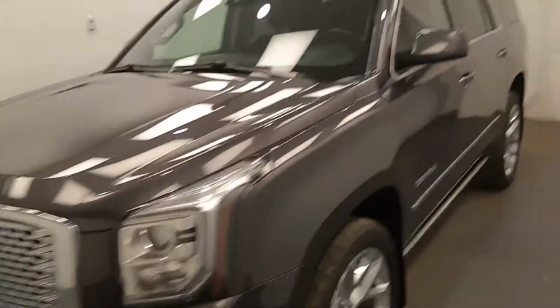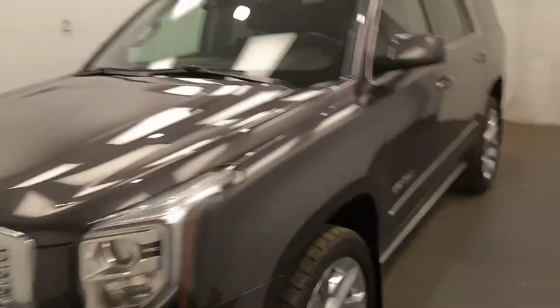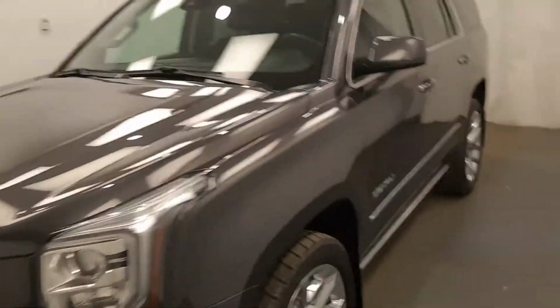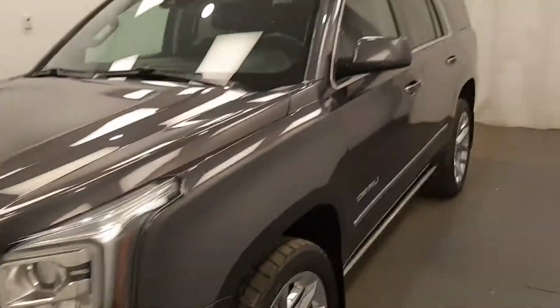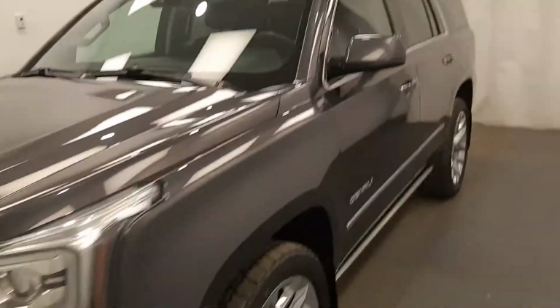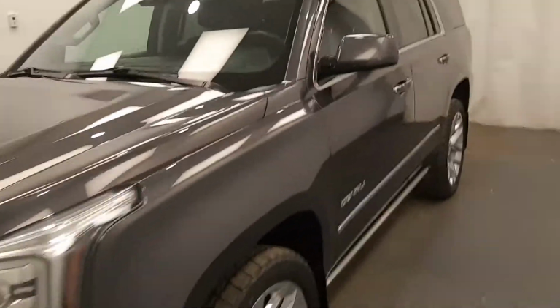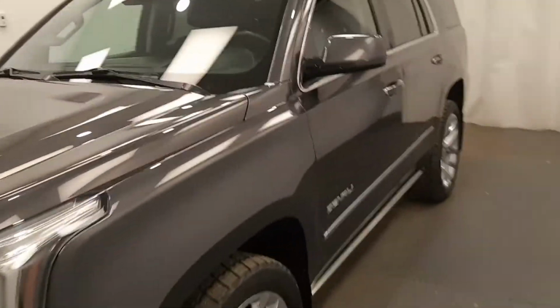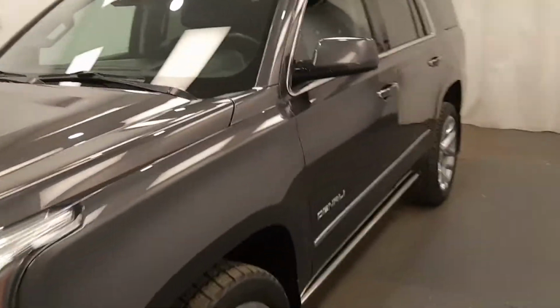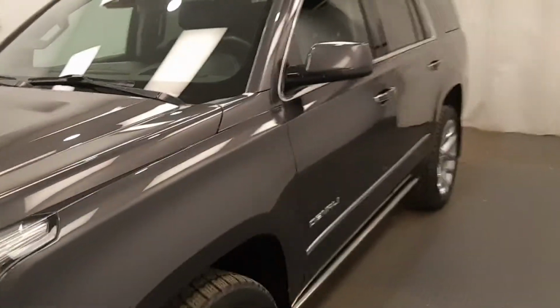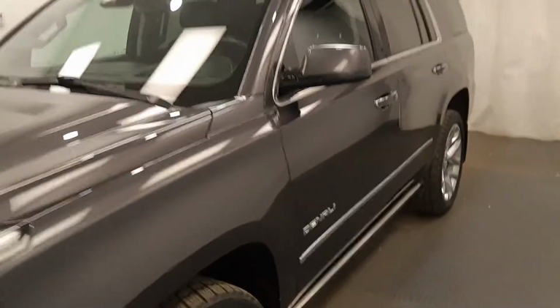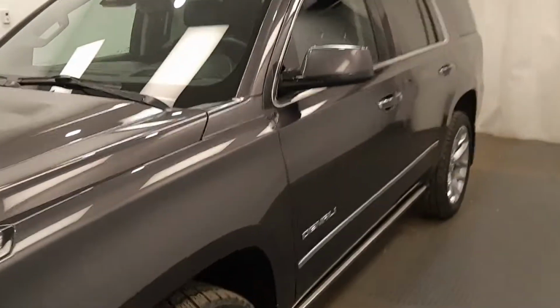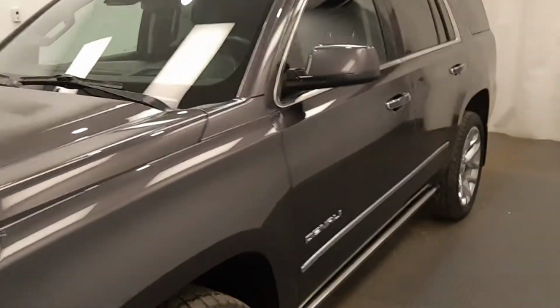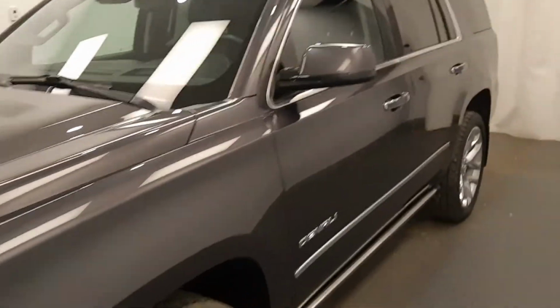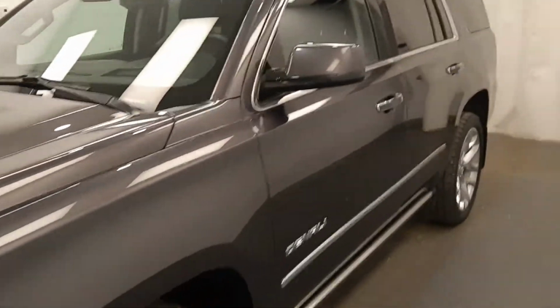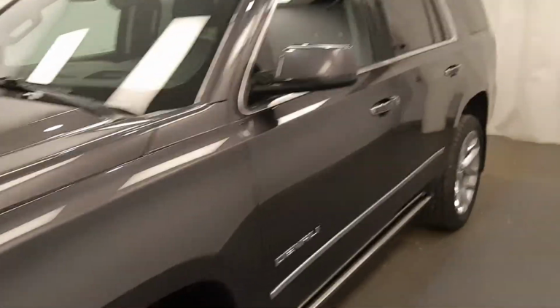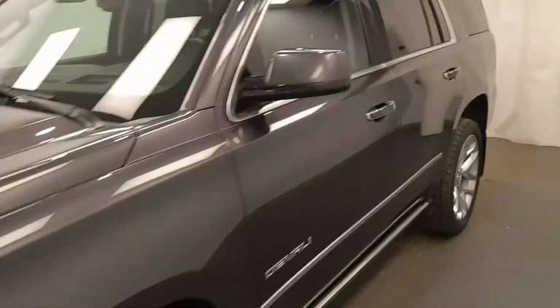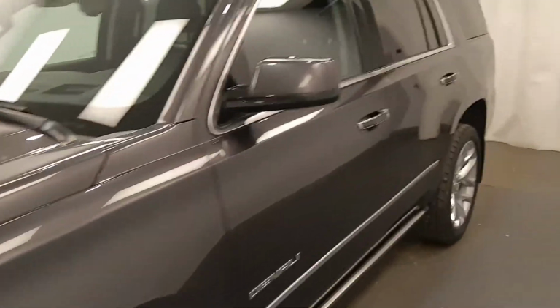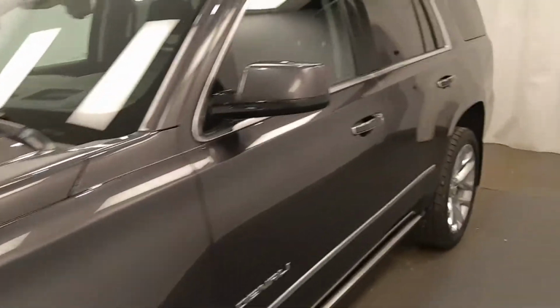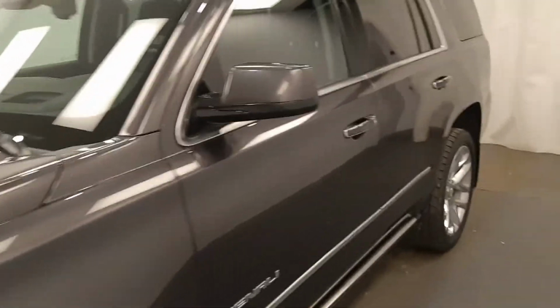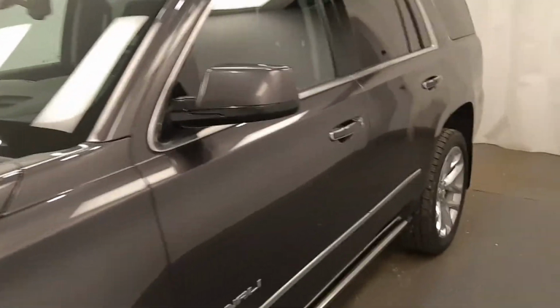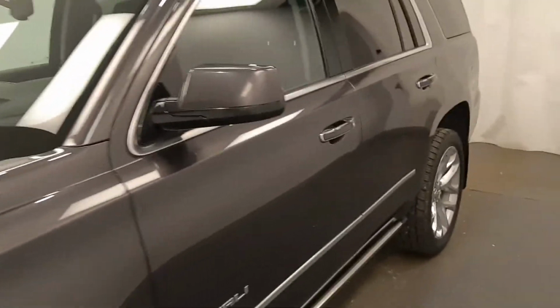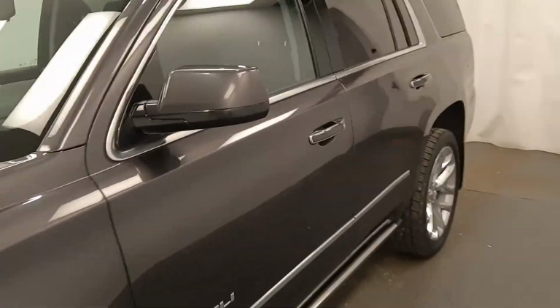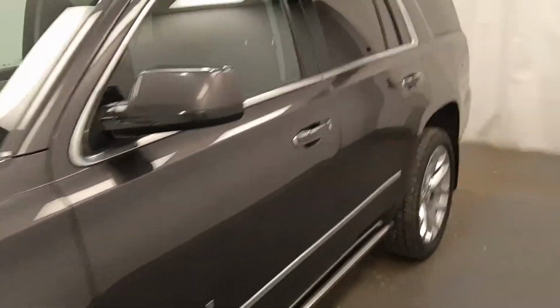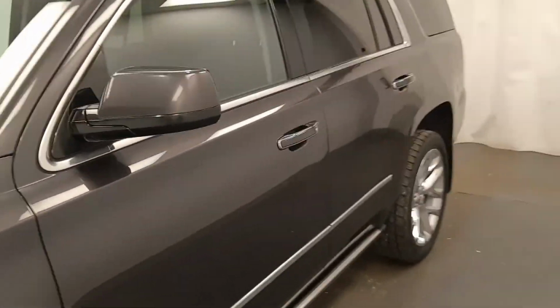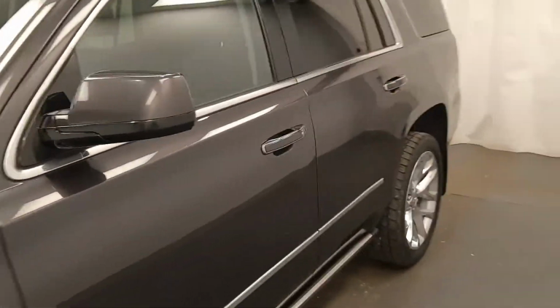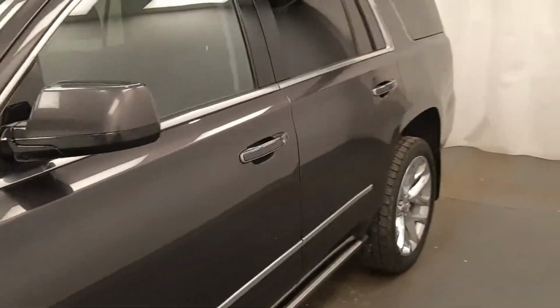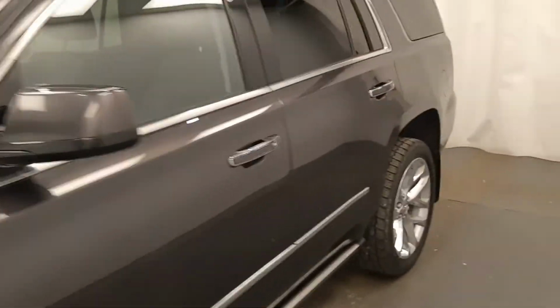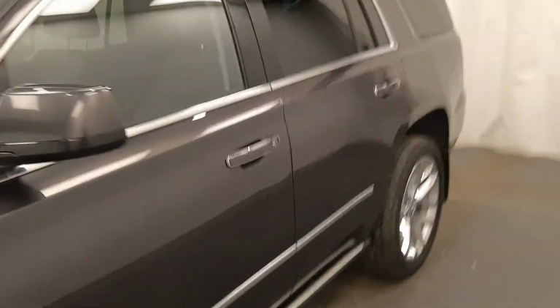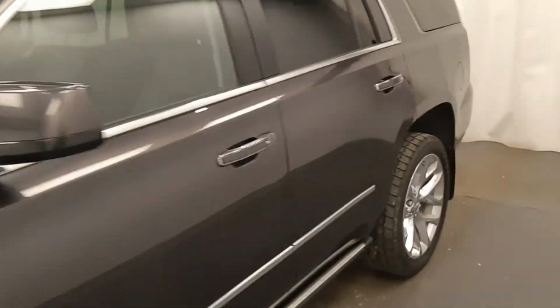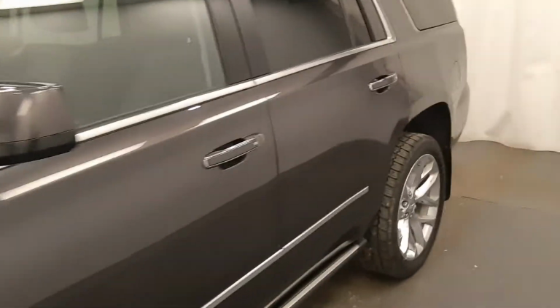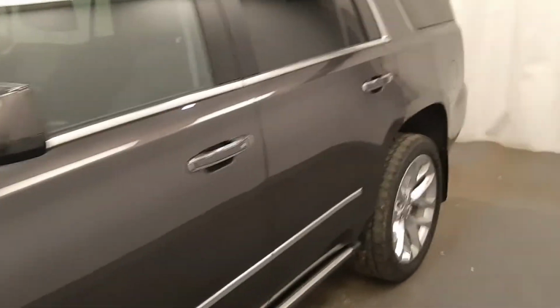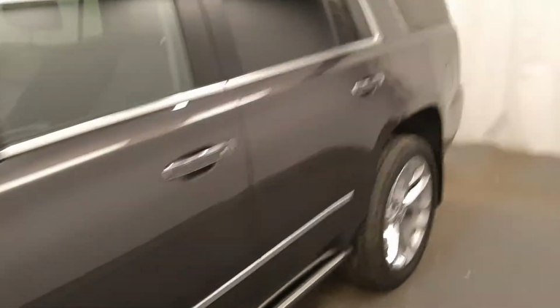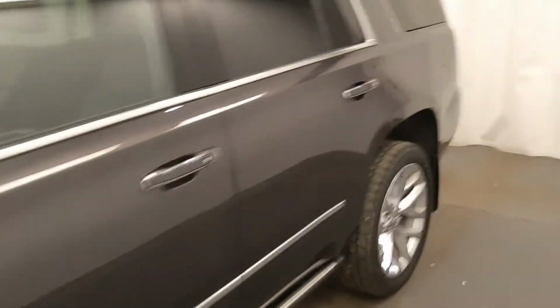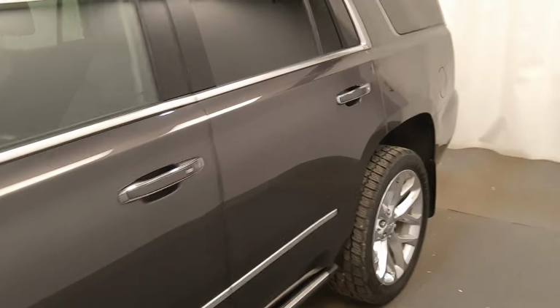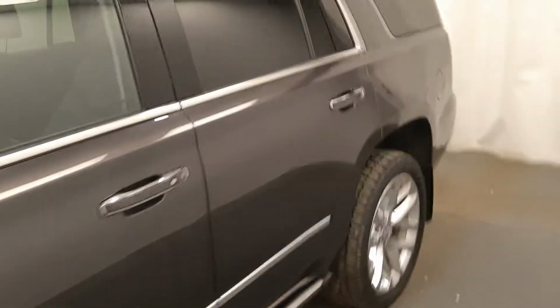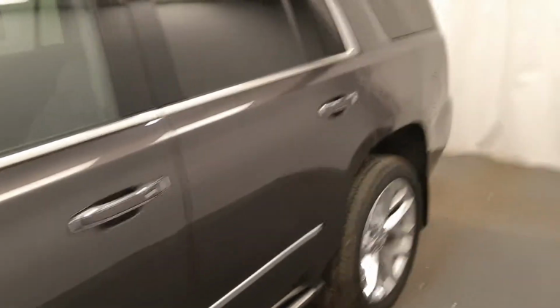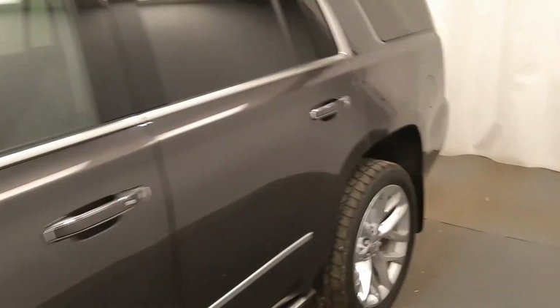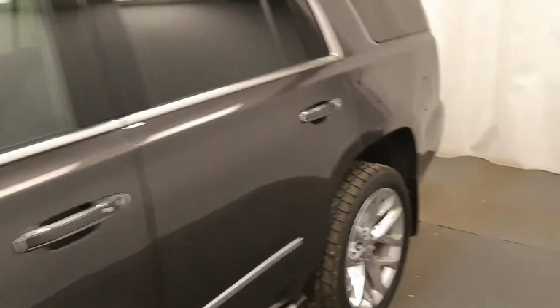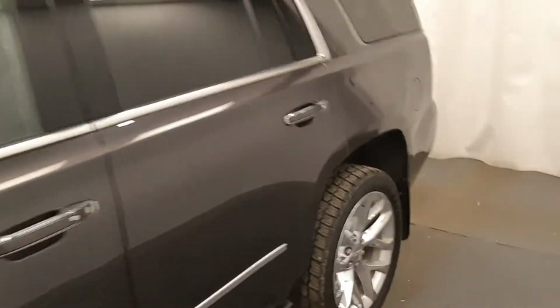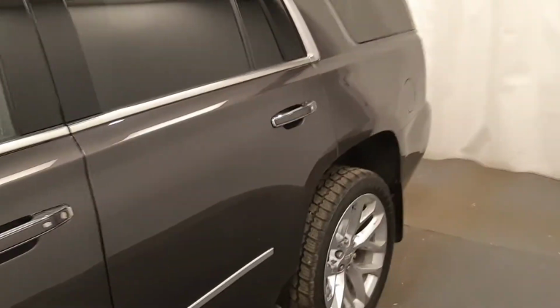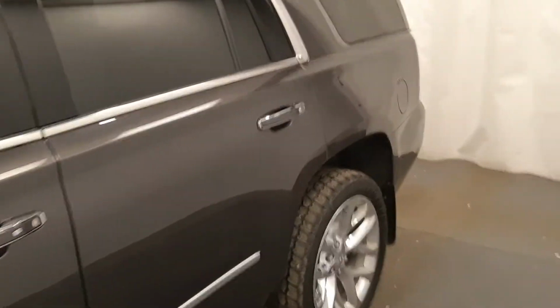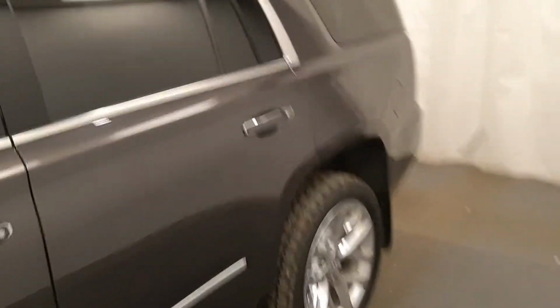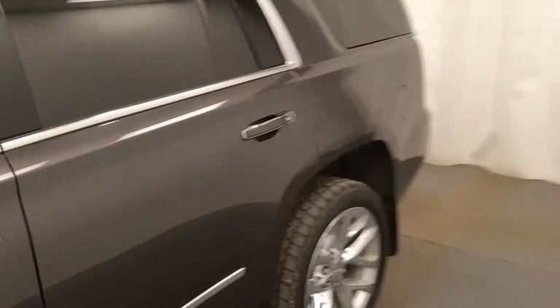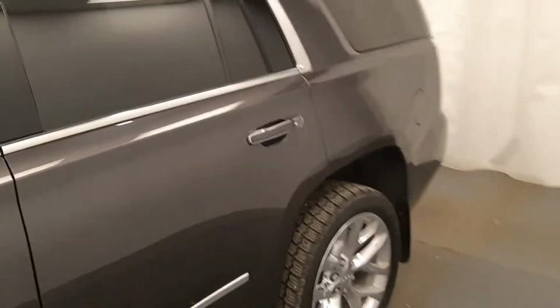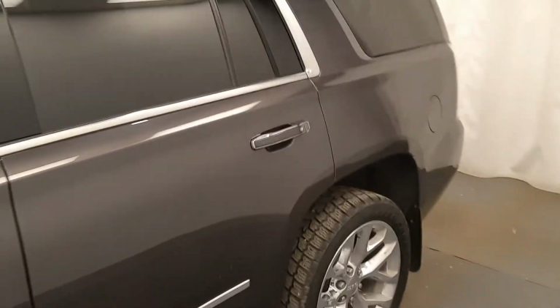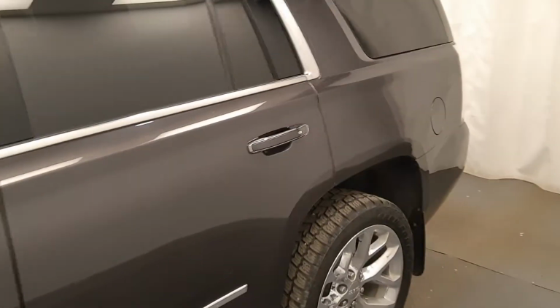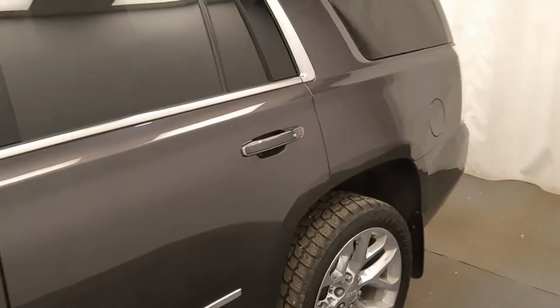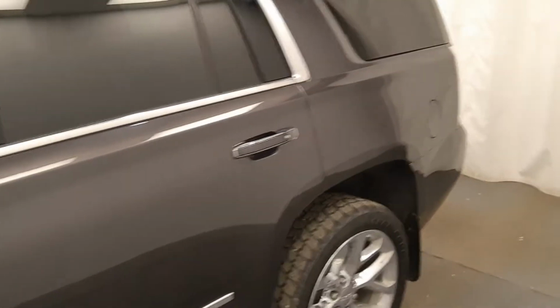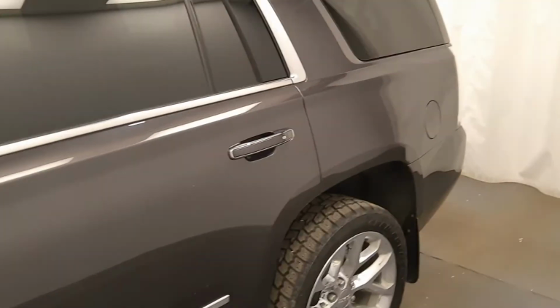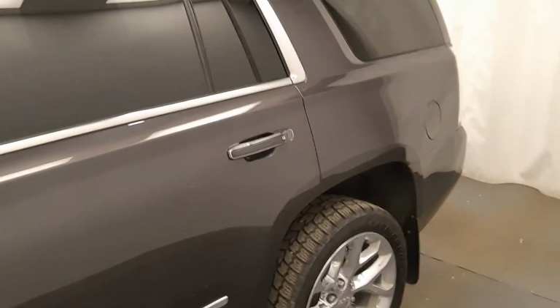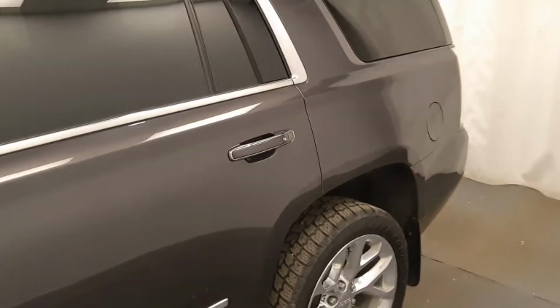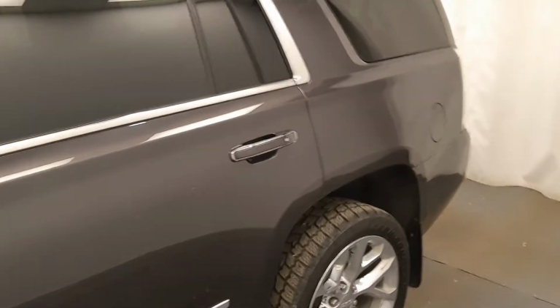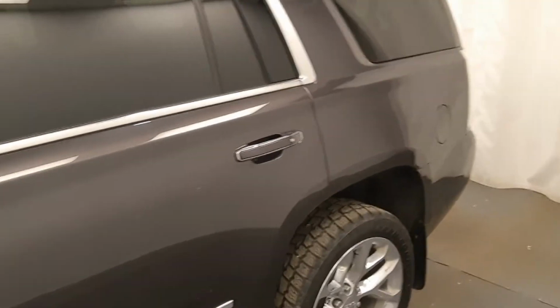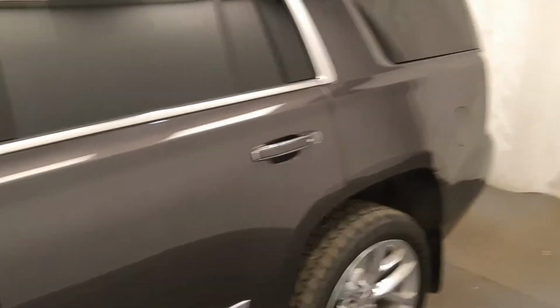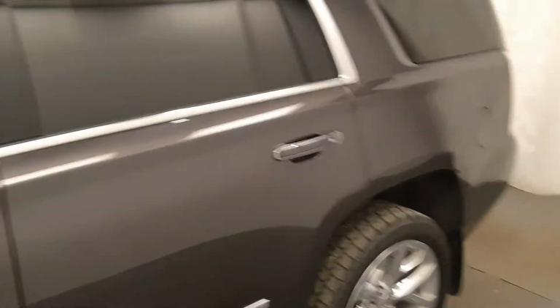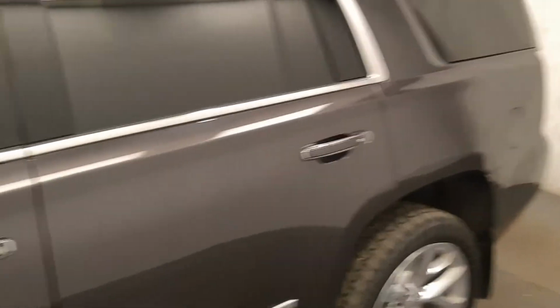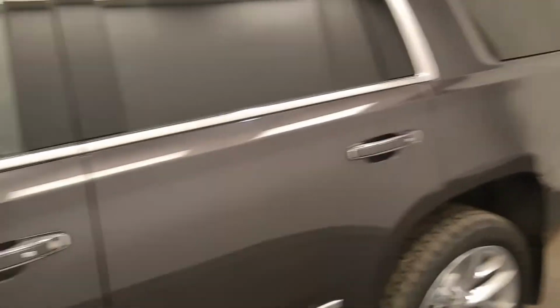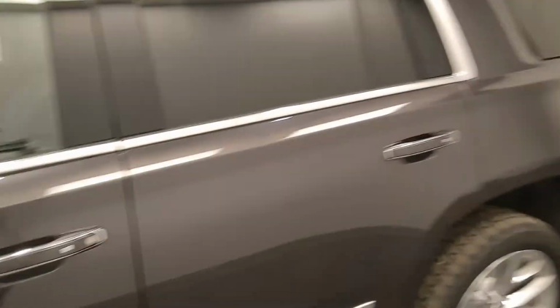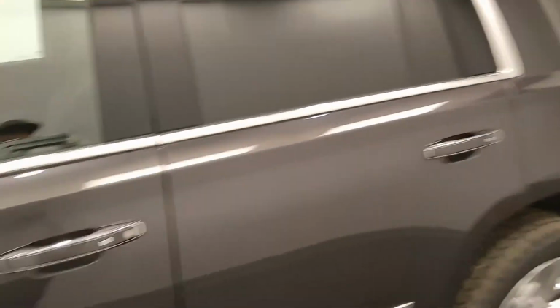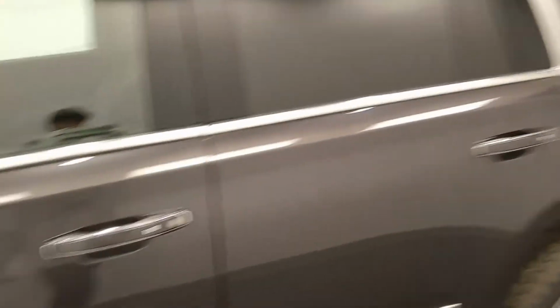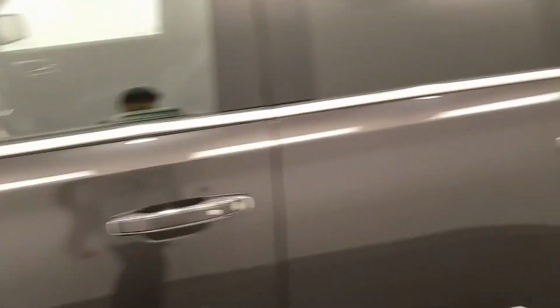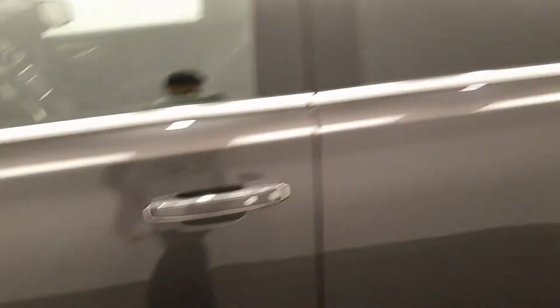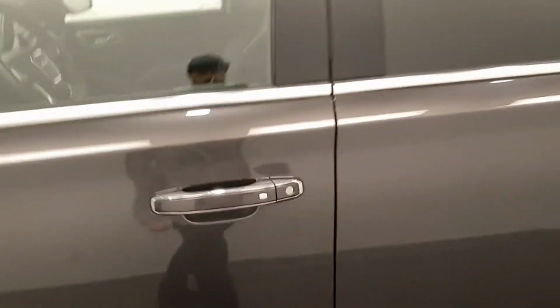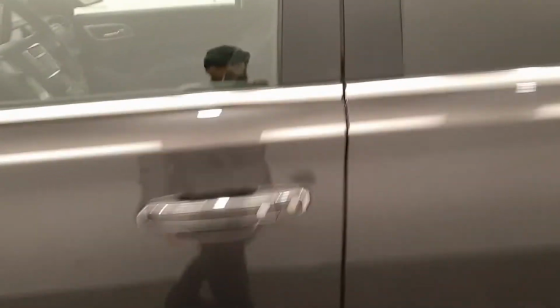This is 168517, a 2016 GMC Yukon Denali in Iridium.